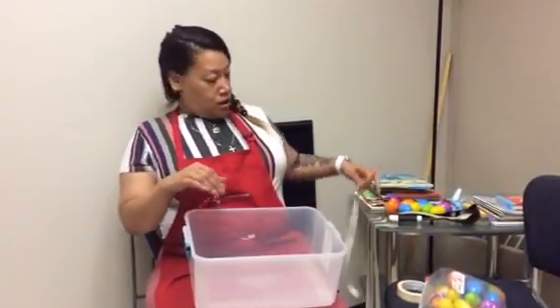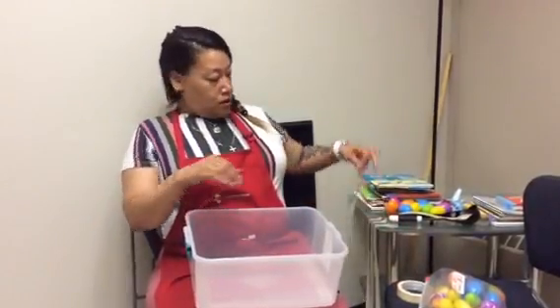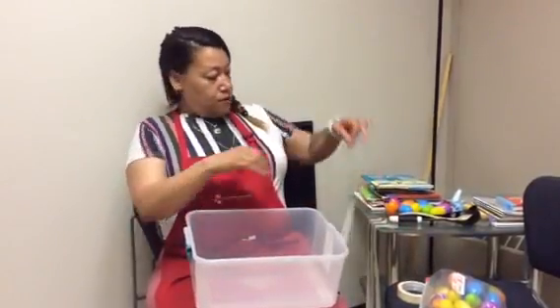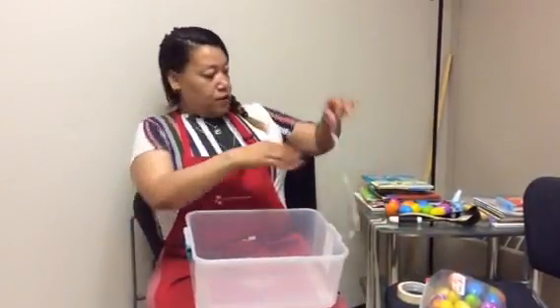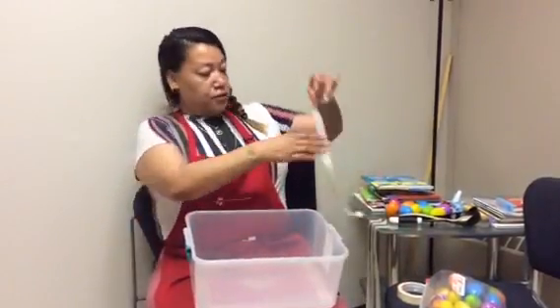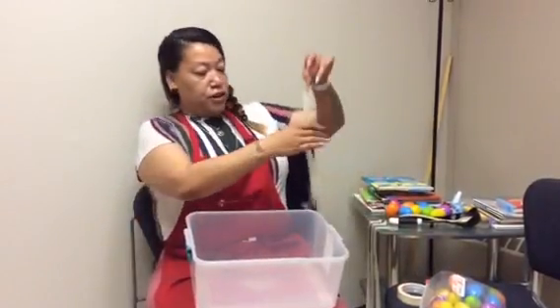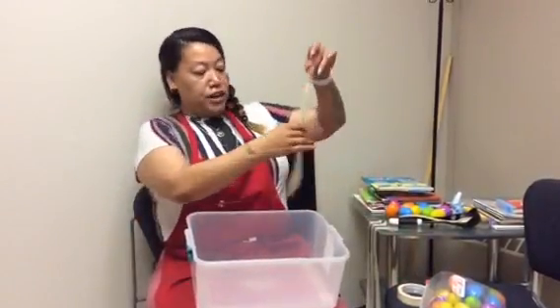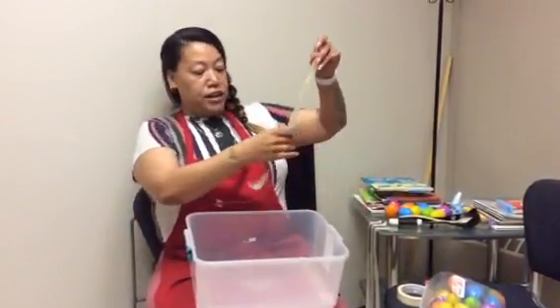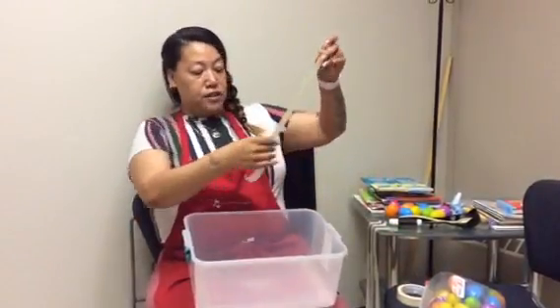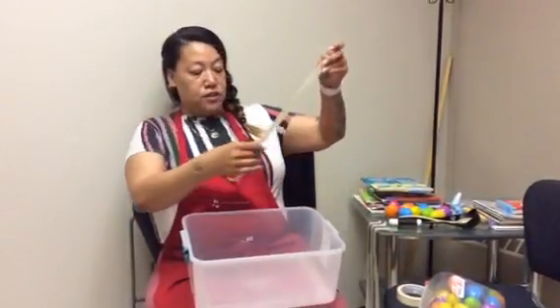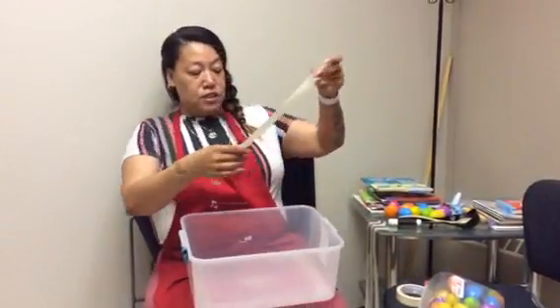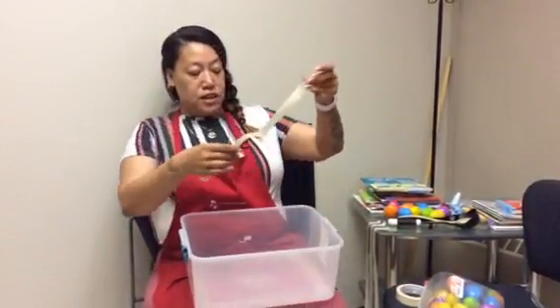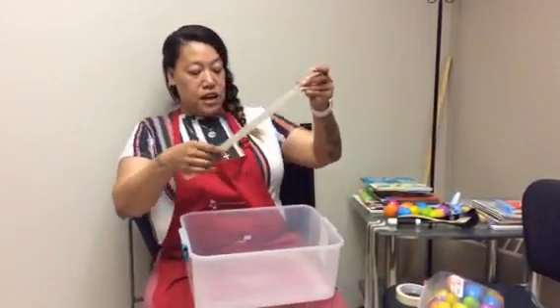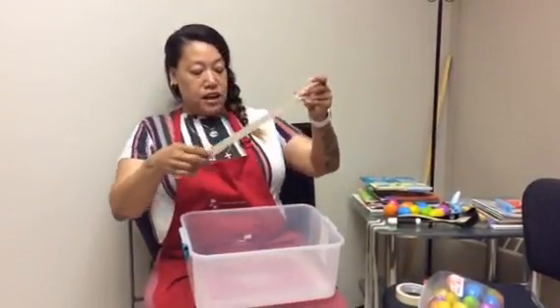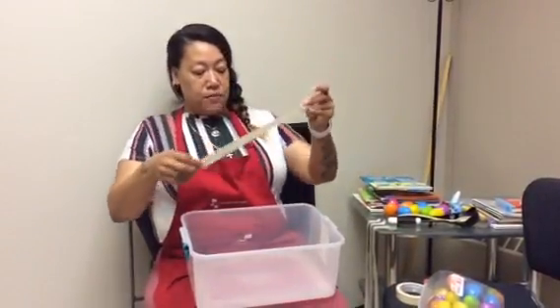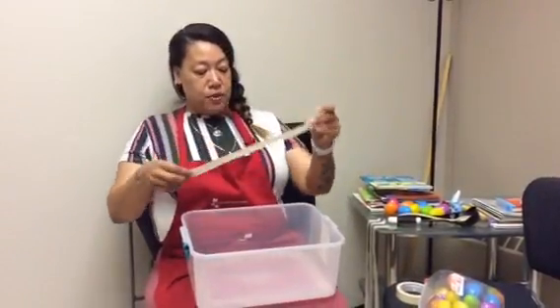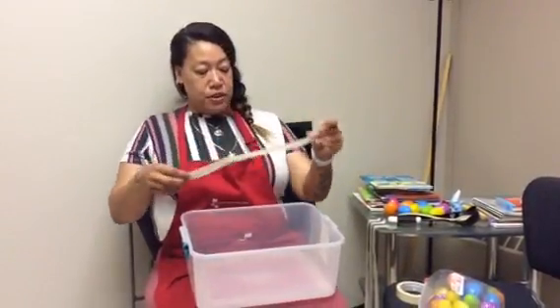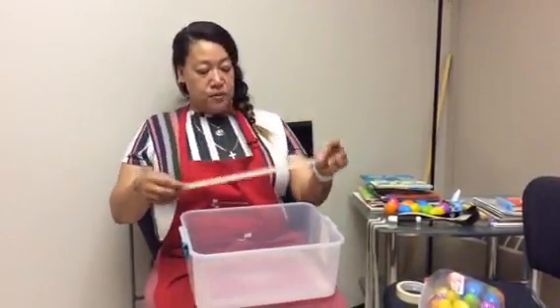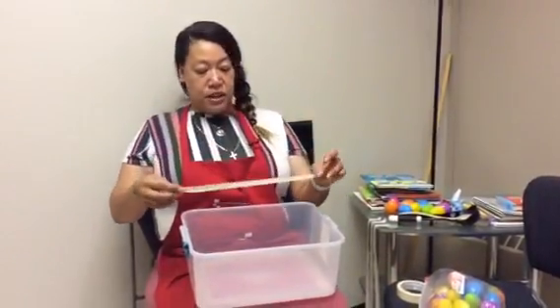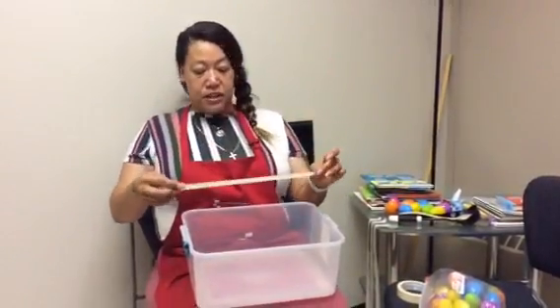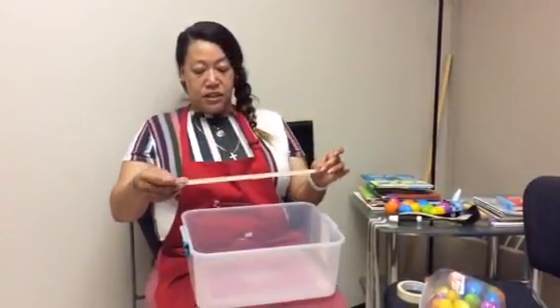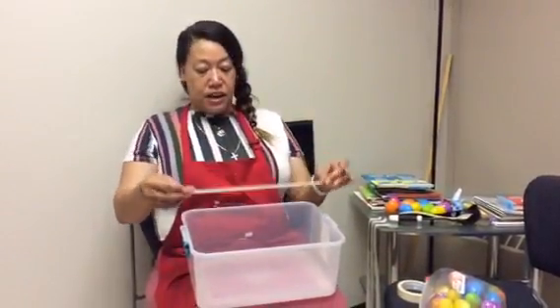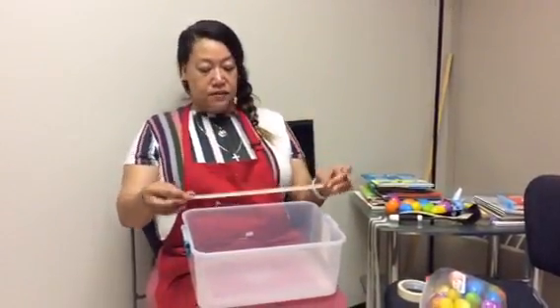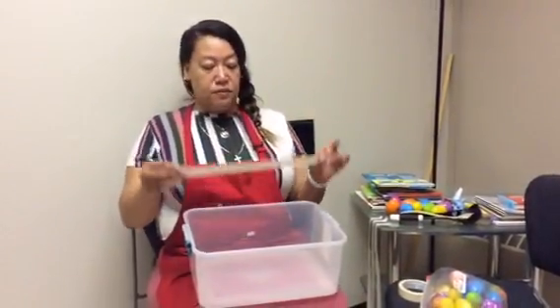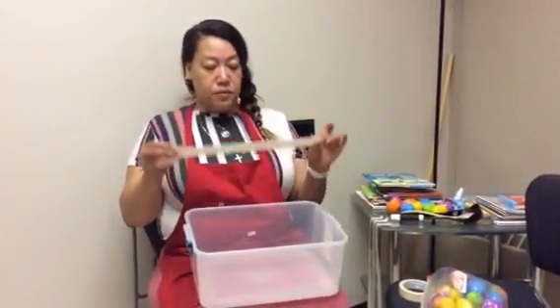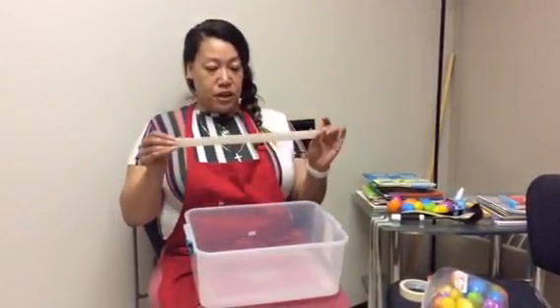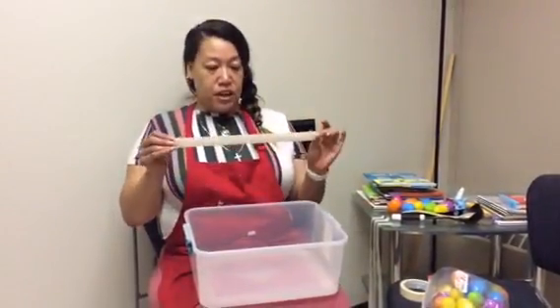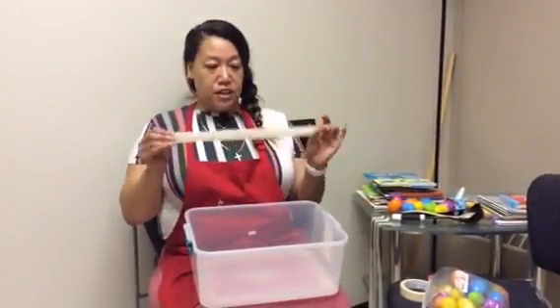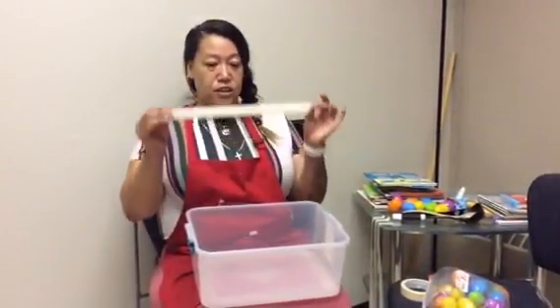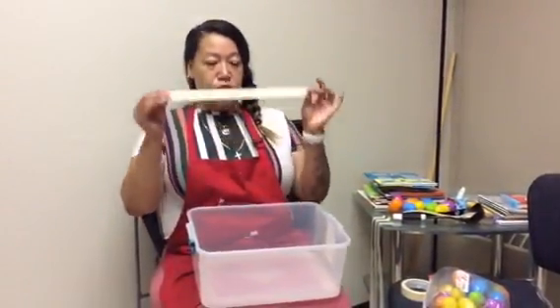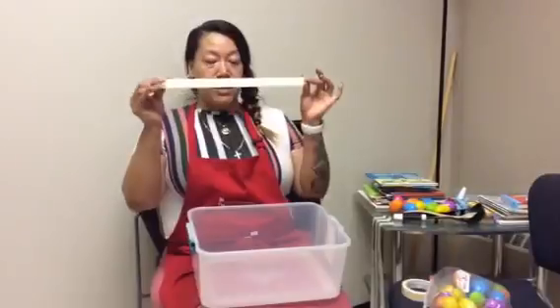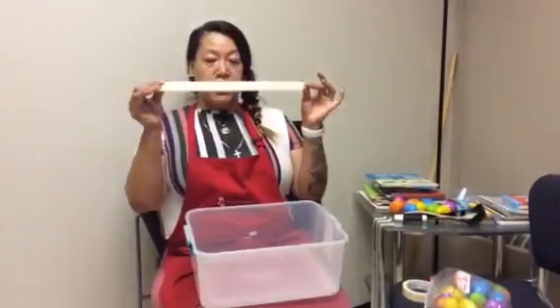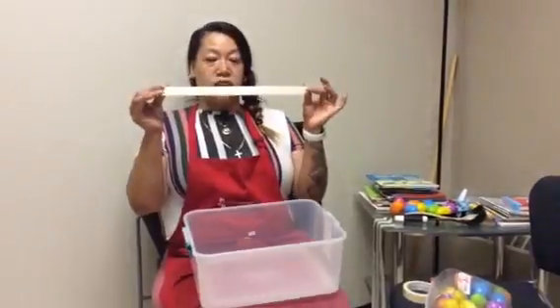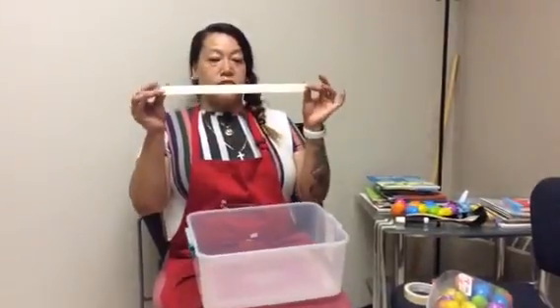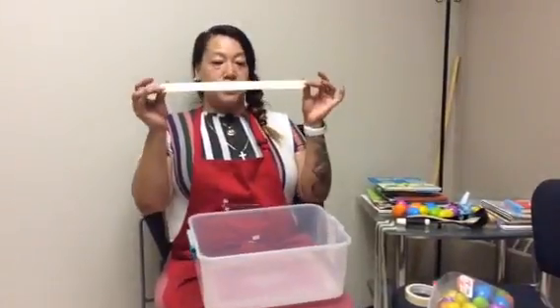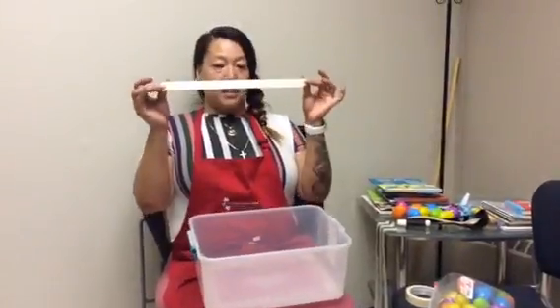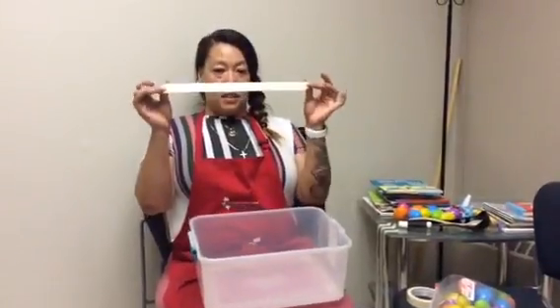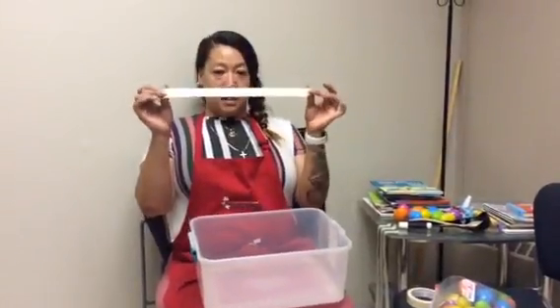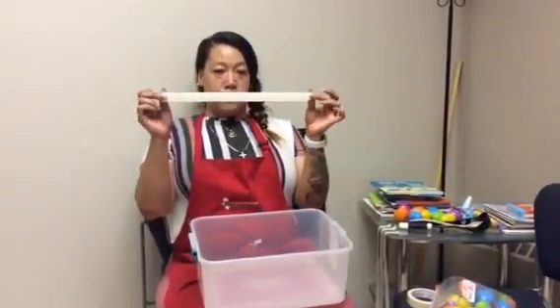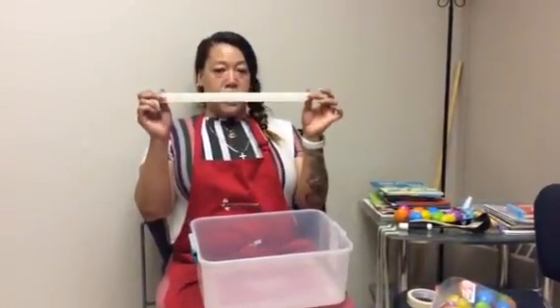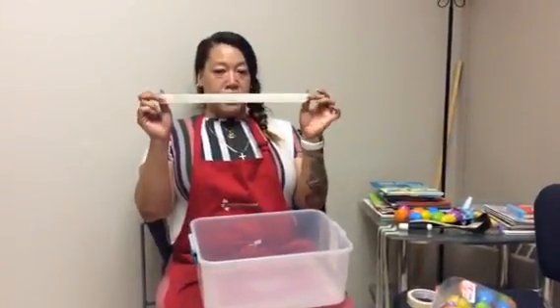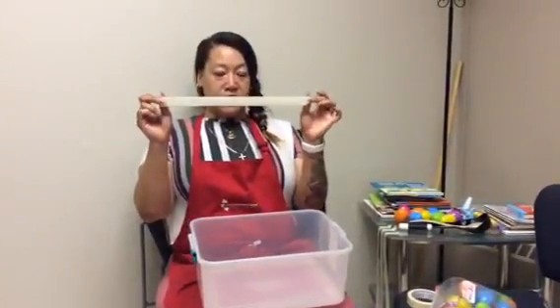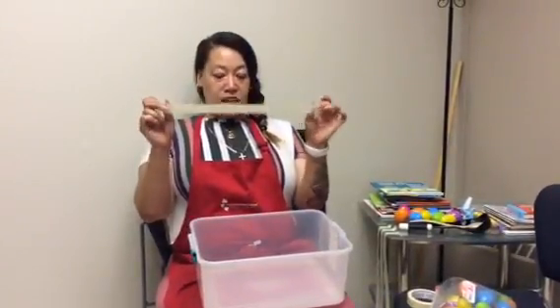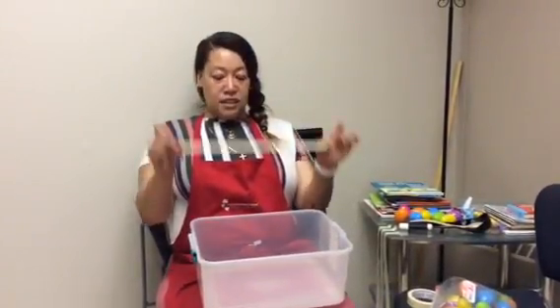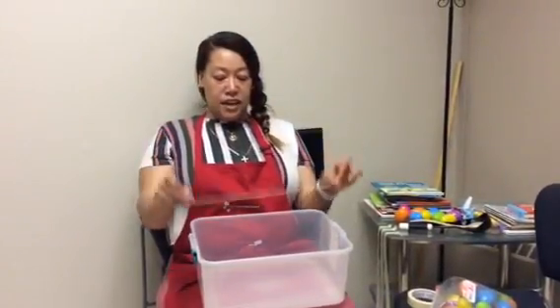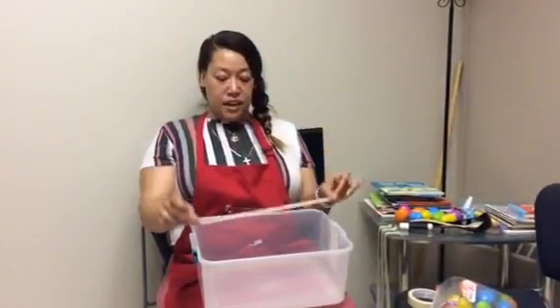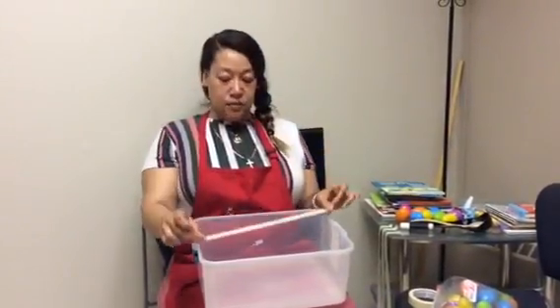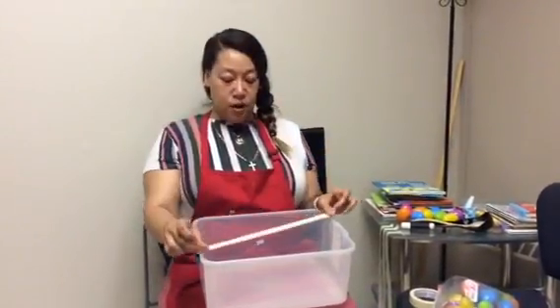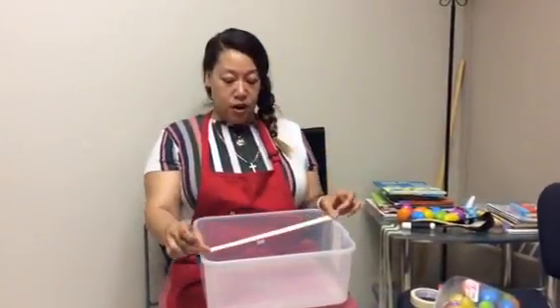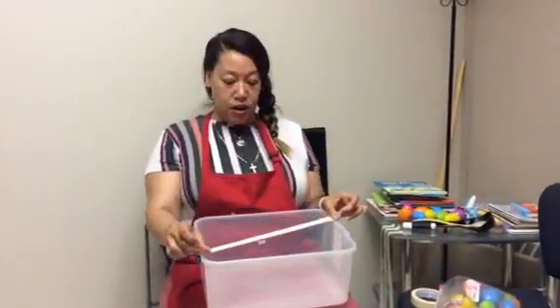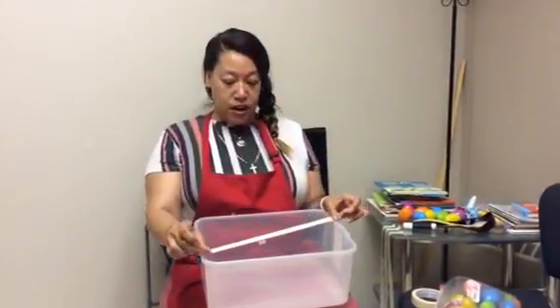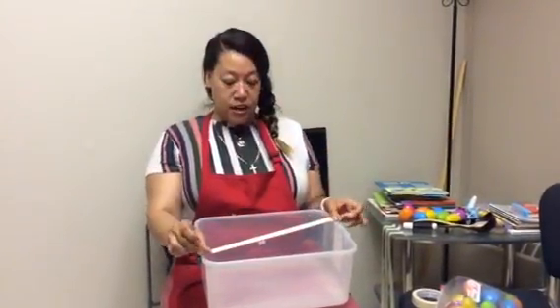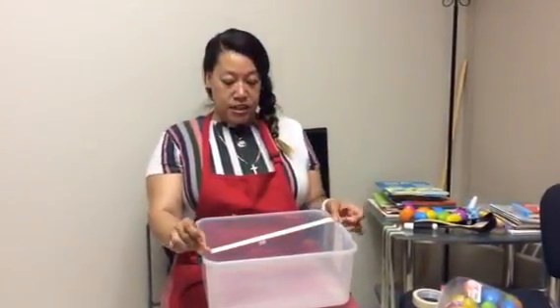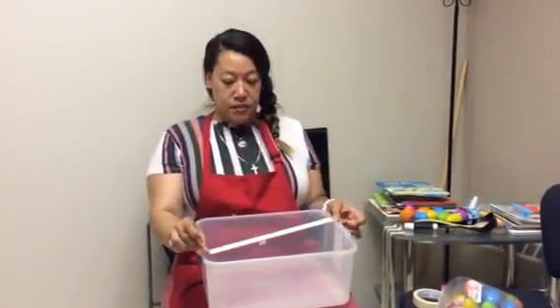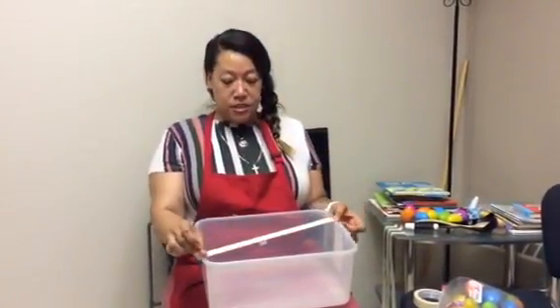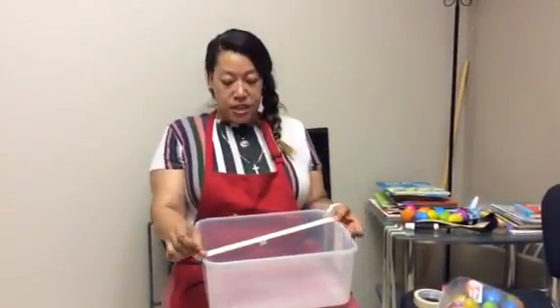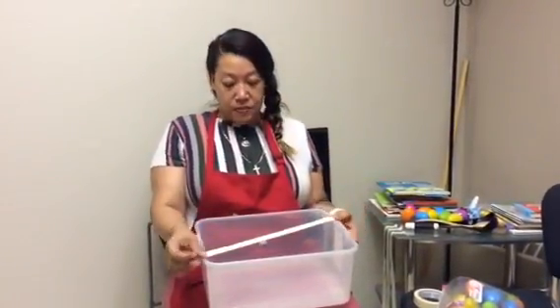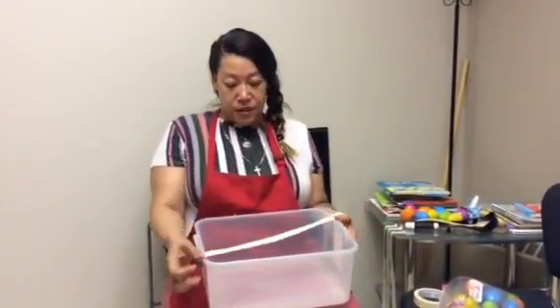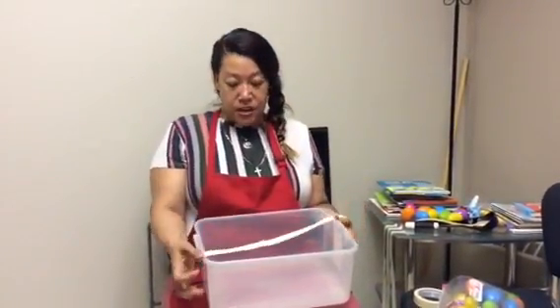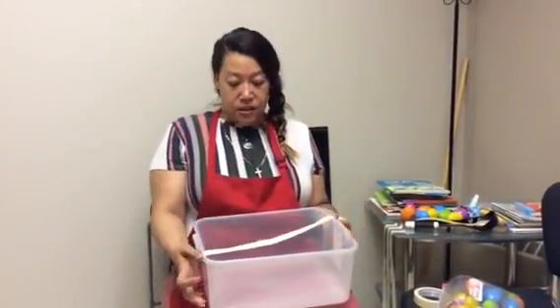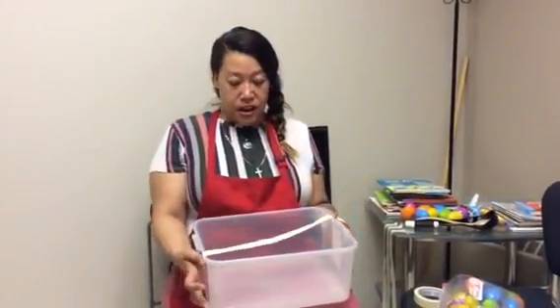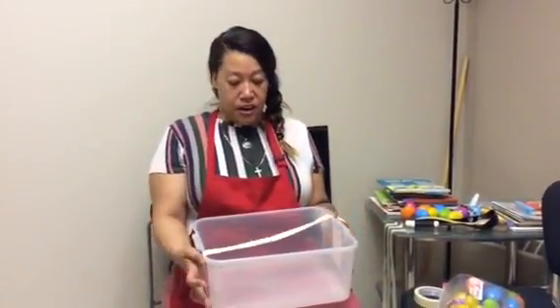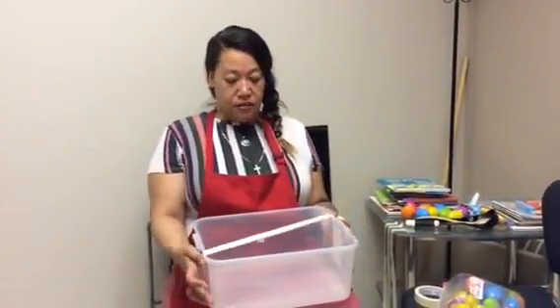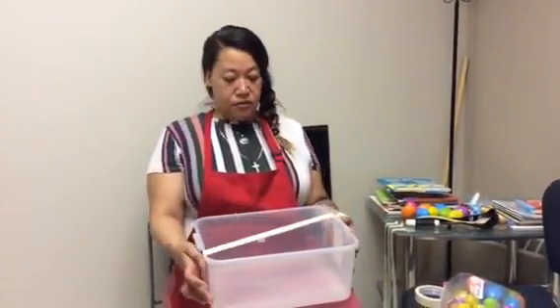Put them inside of the bucket. You'll need masking tape or any type of tape that you have.